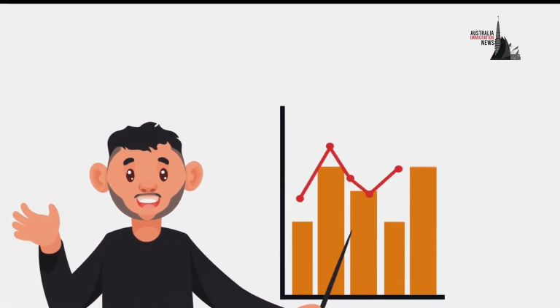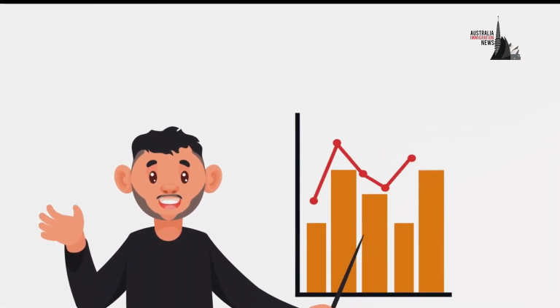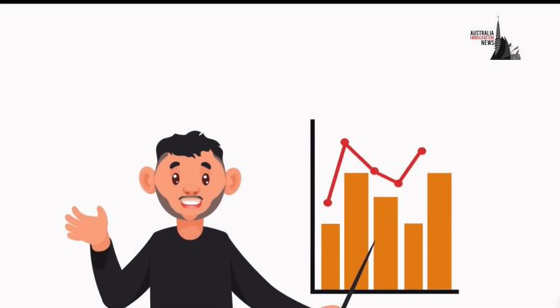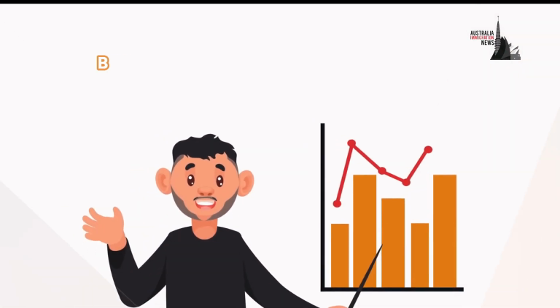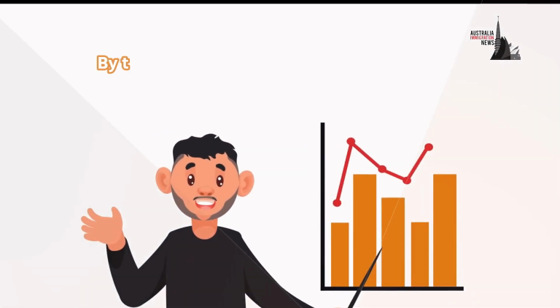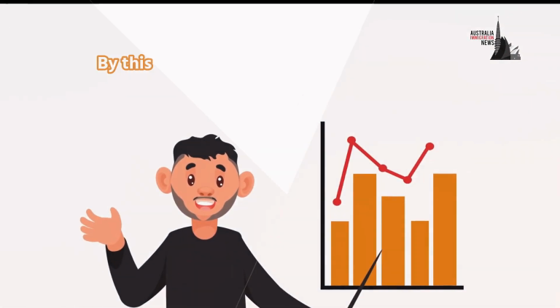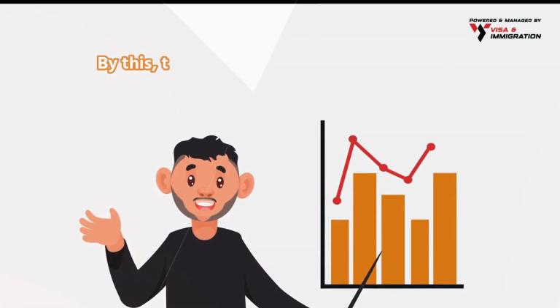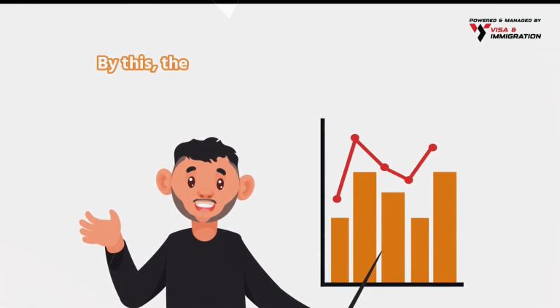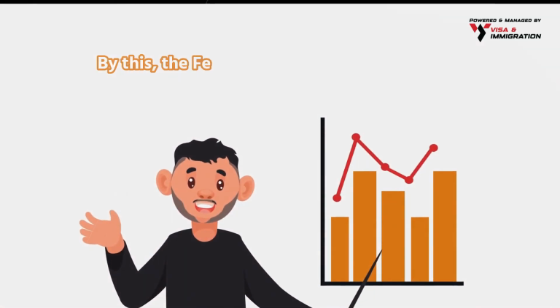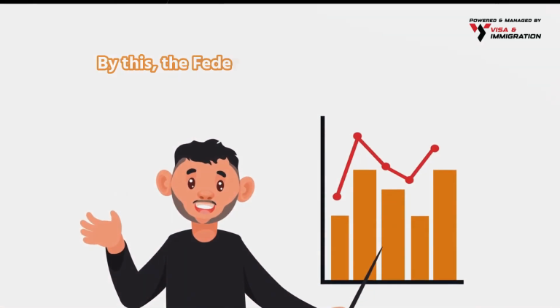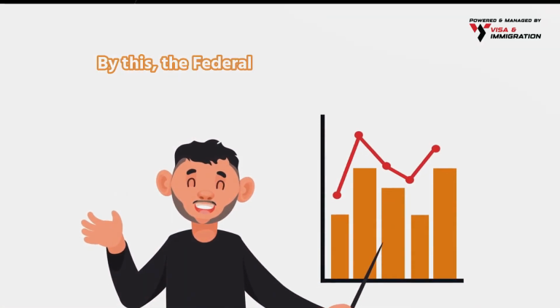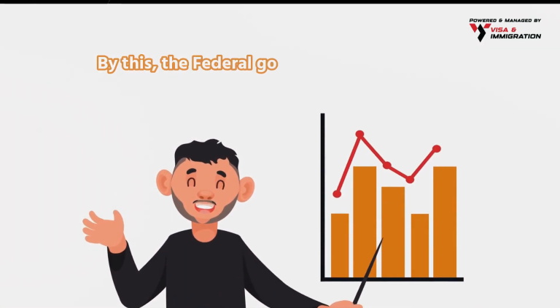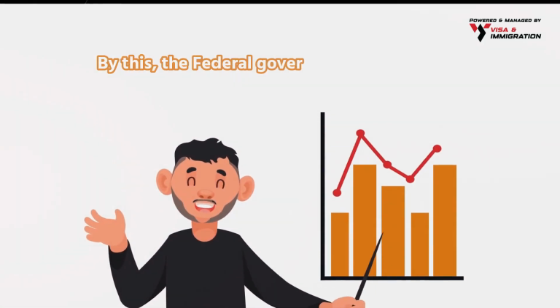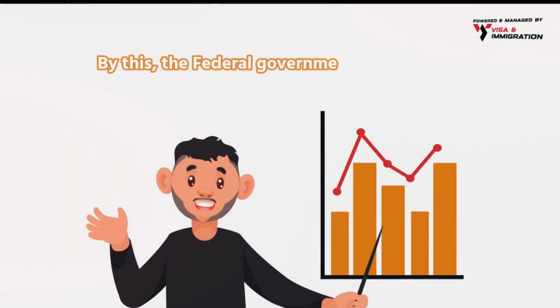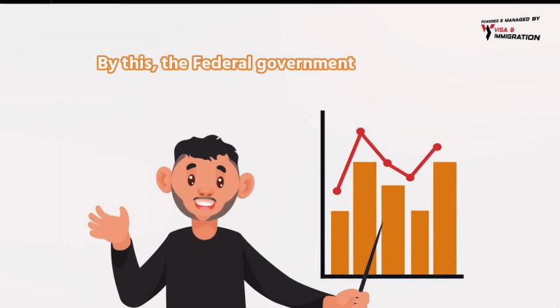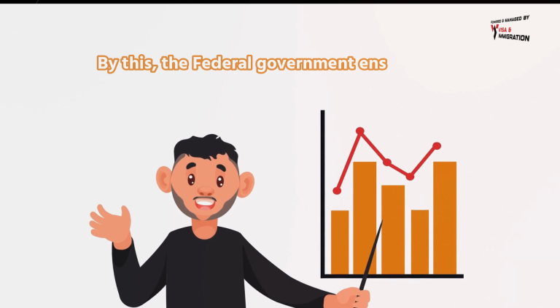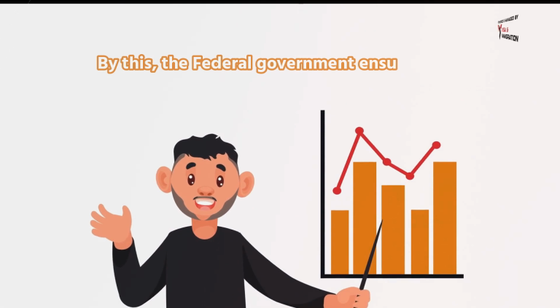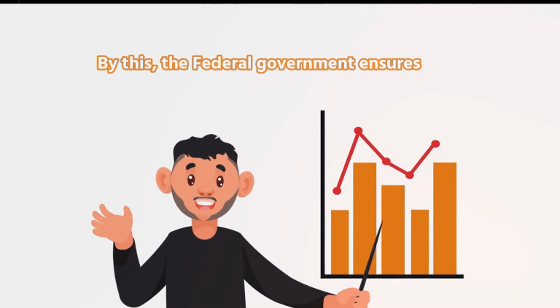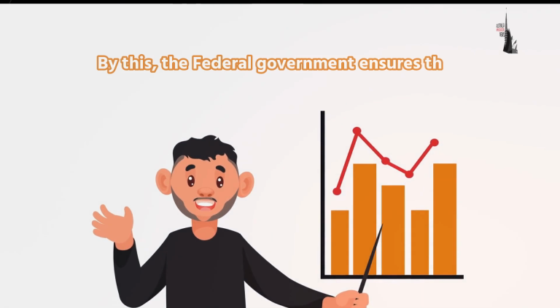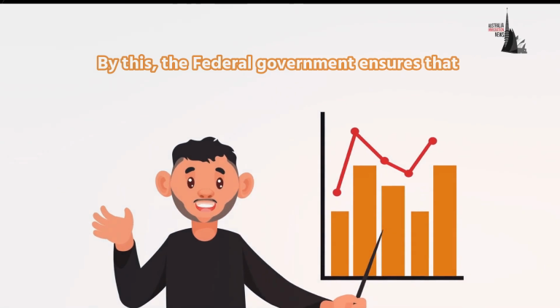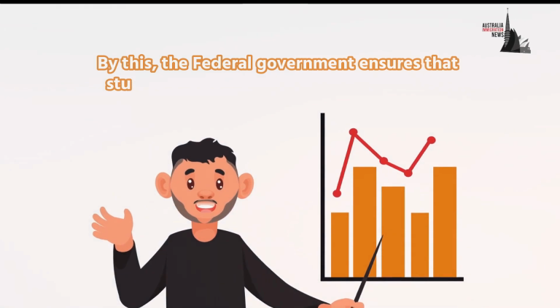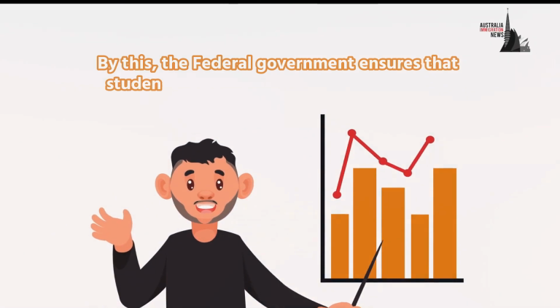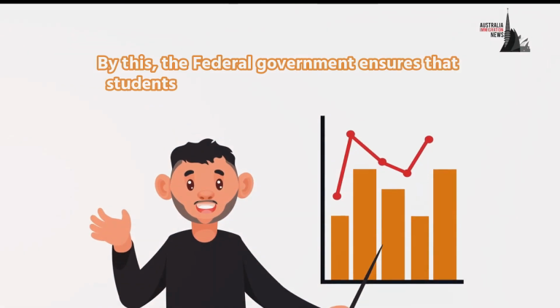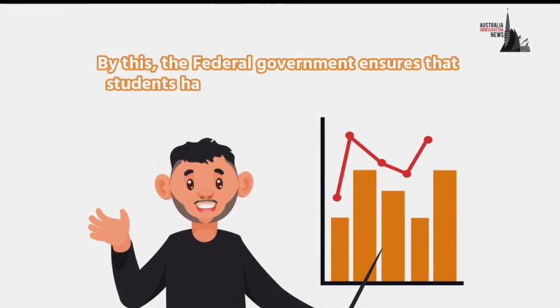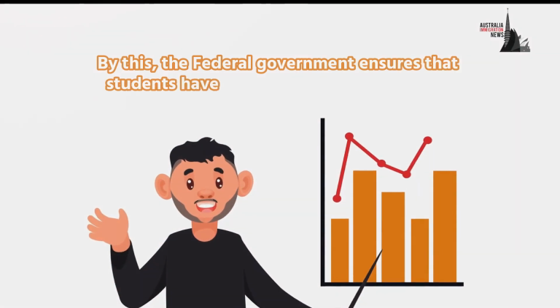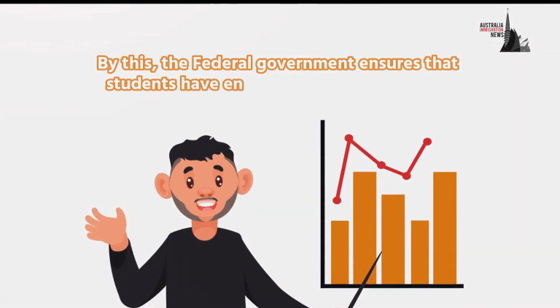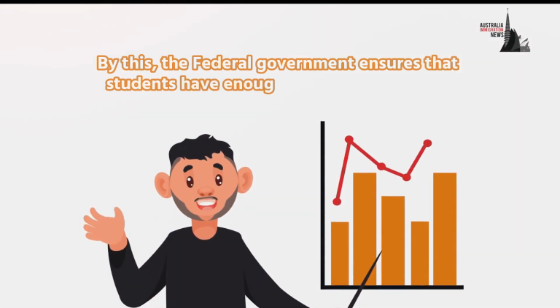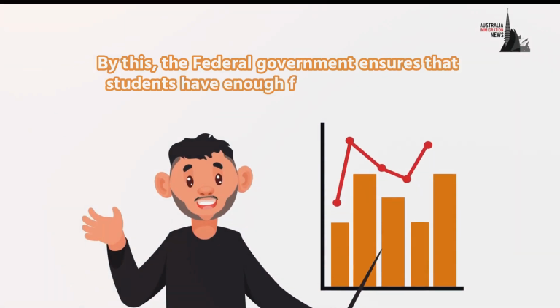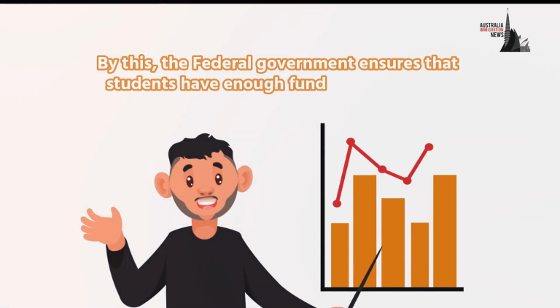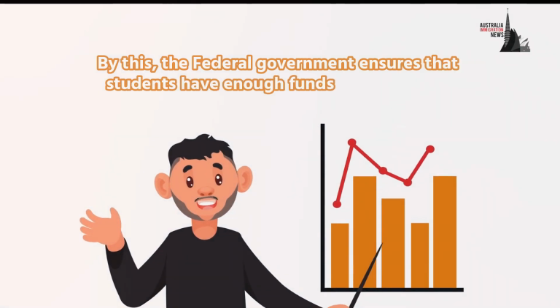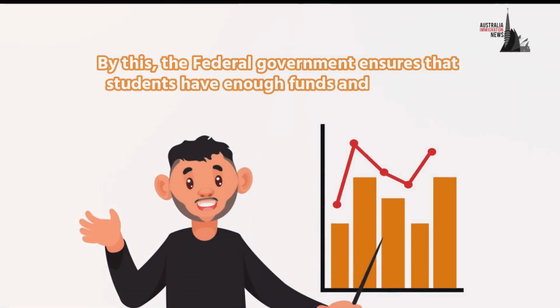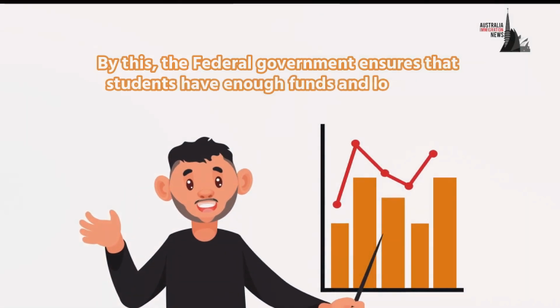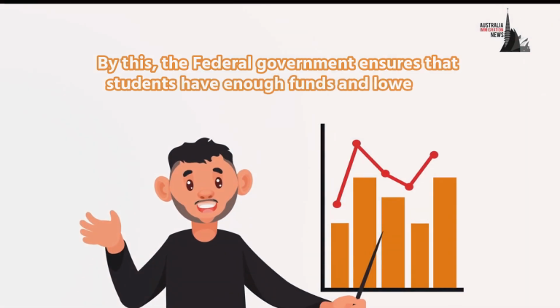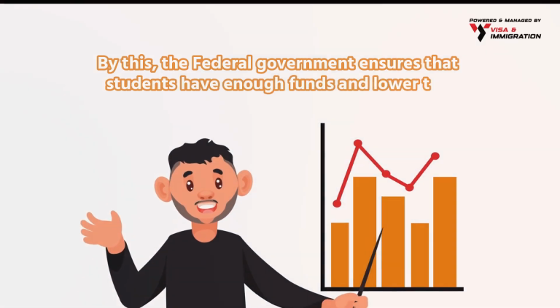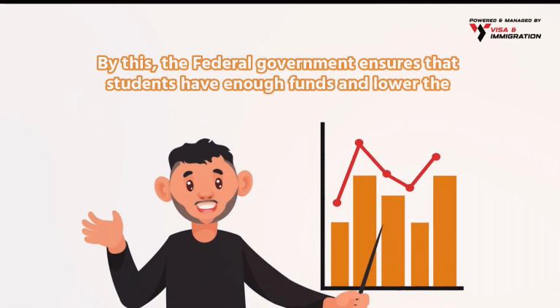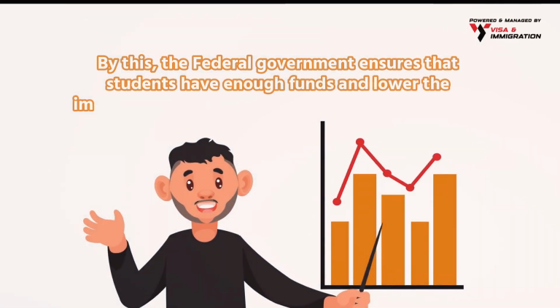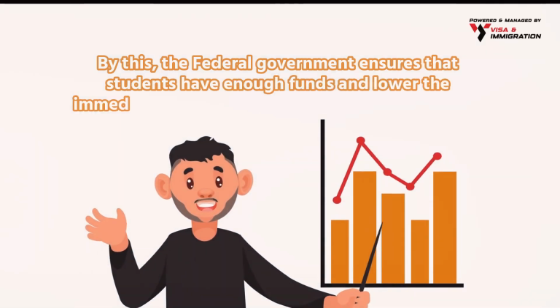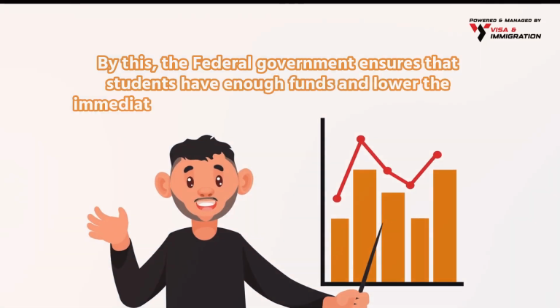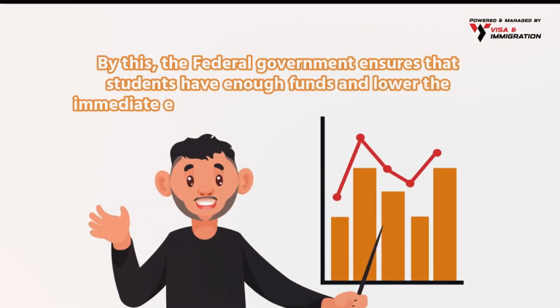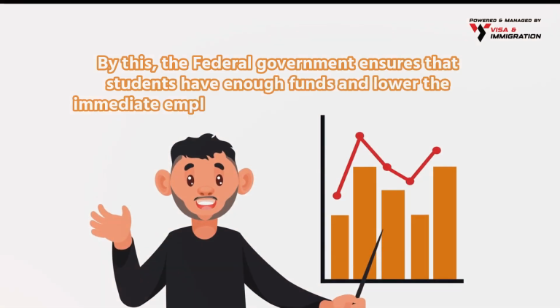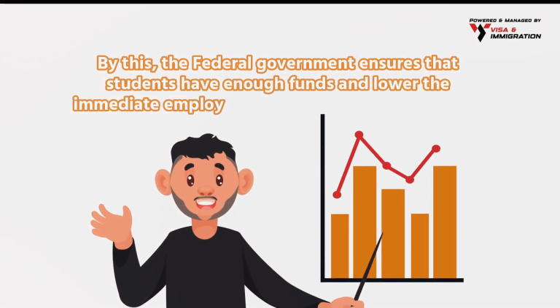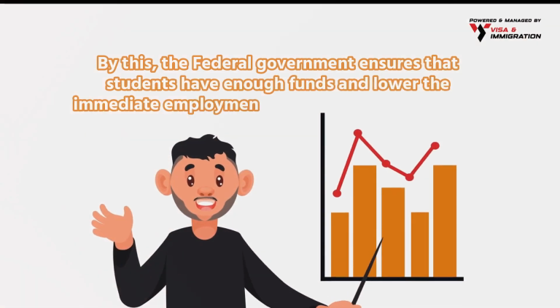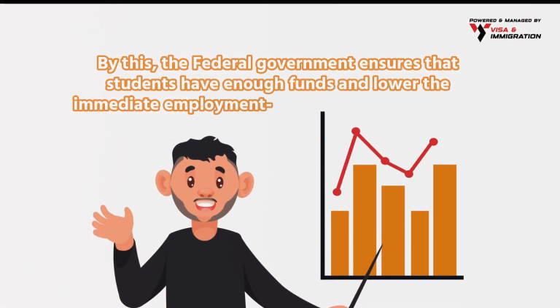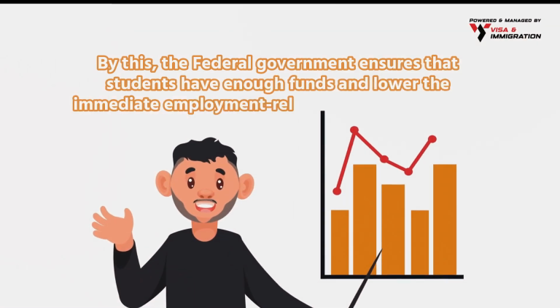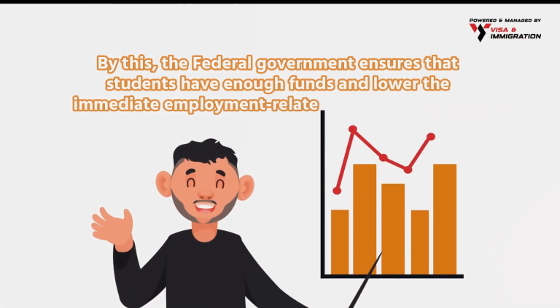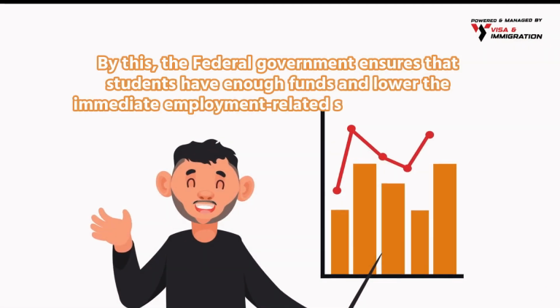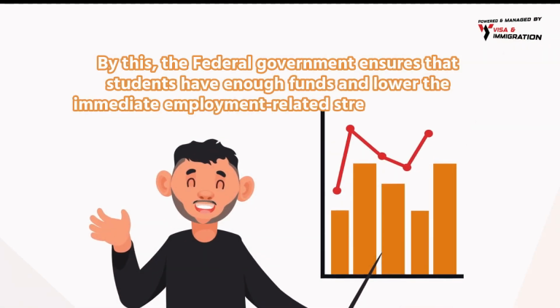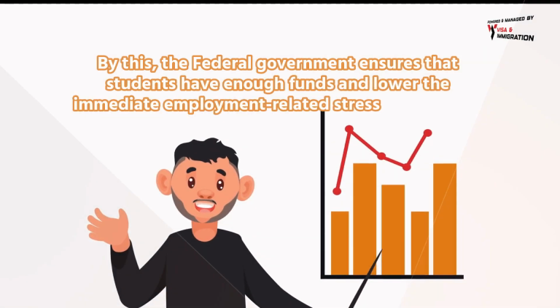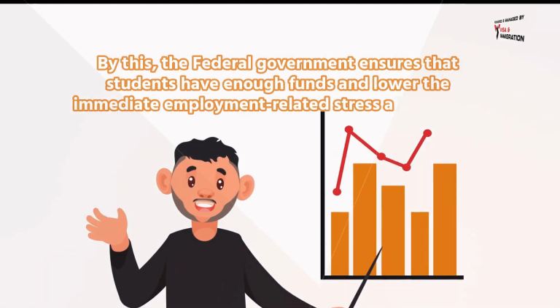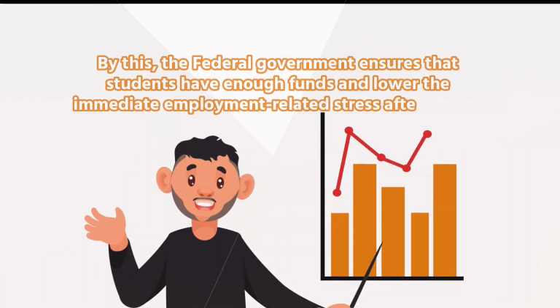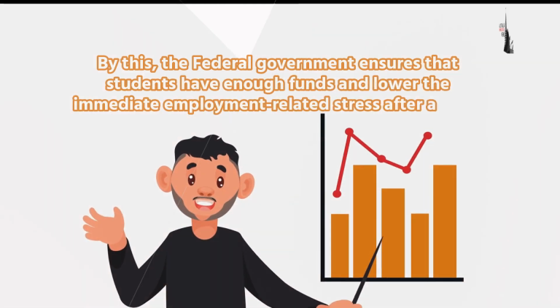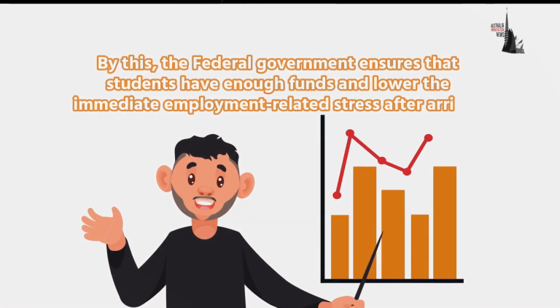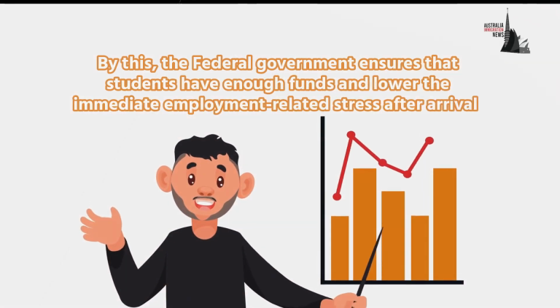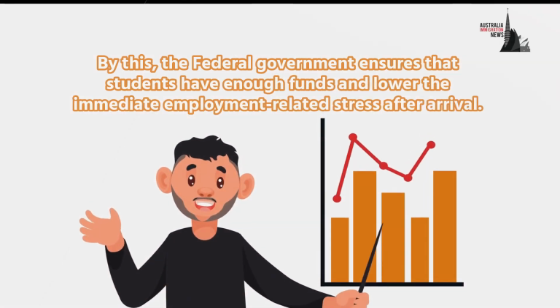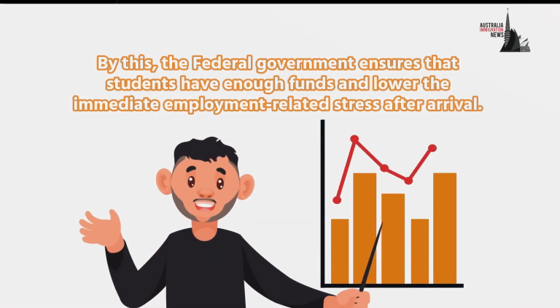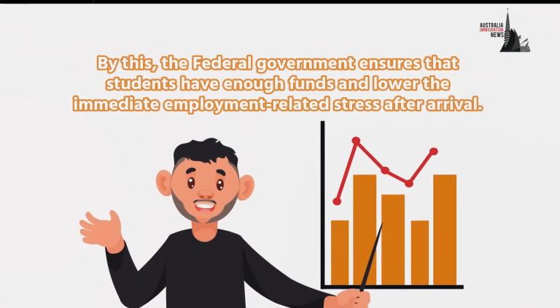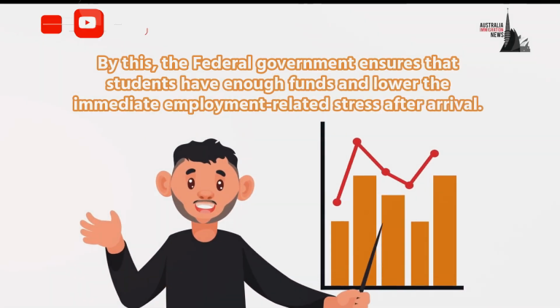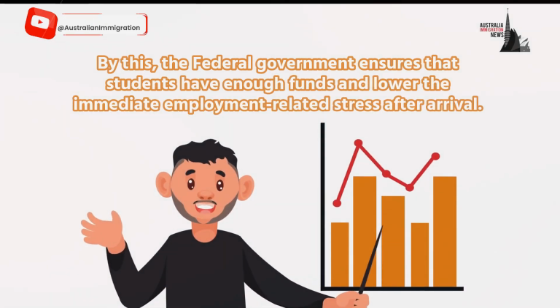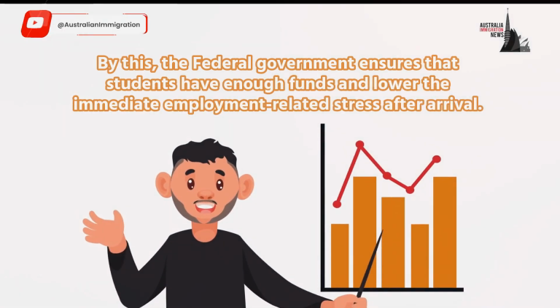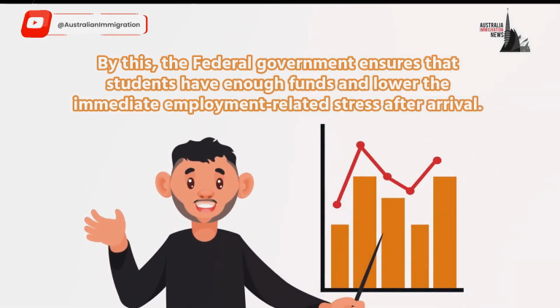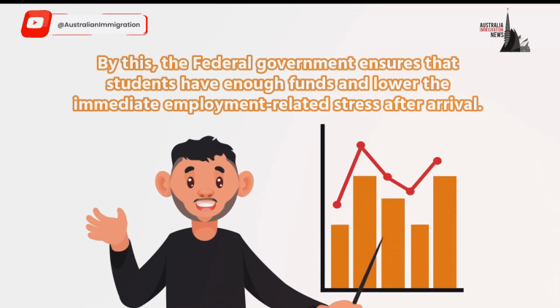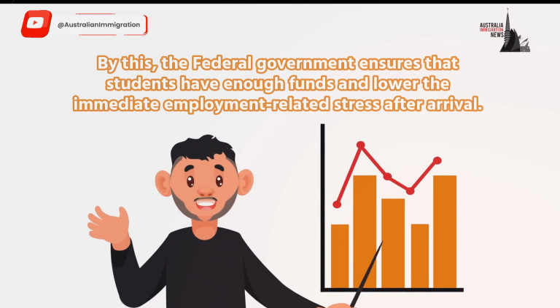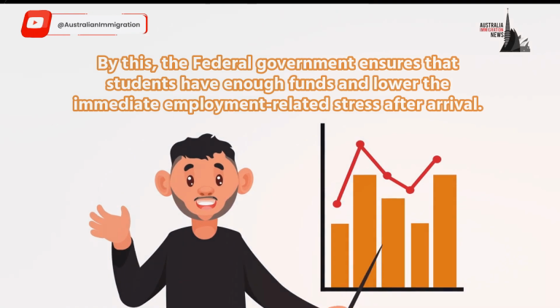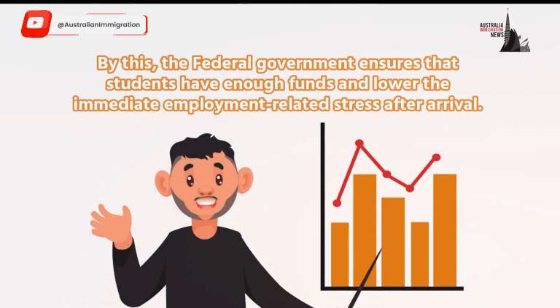By this, the federal government ensures that students have enough funds and lower the immediate employment-related stress after arrival.